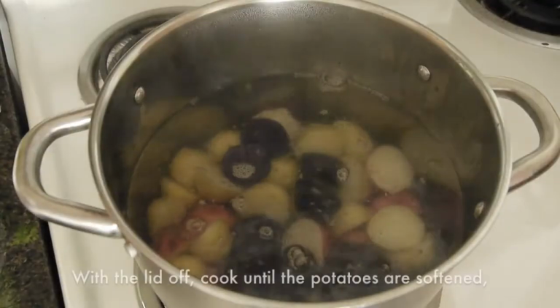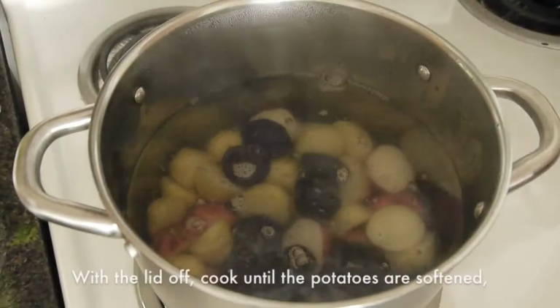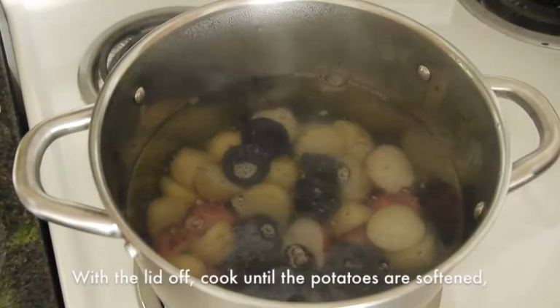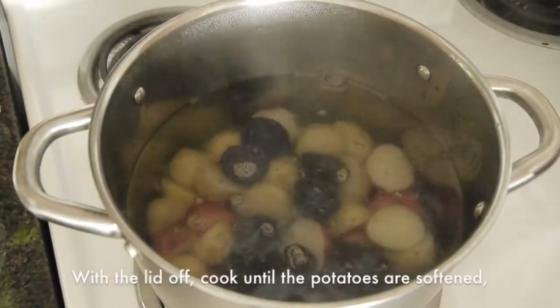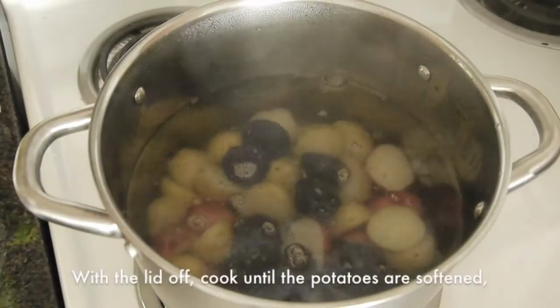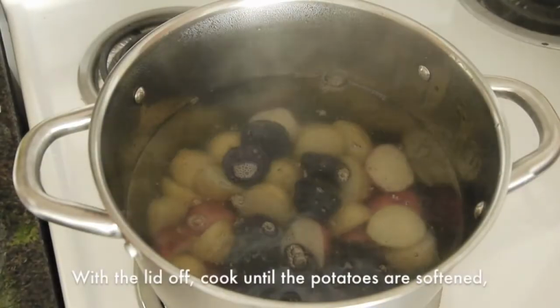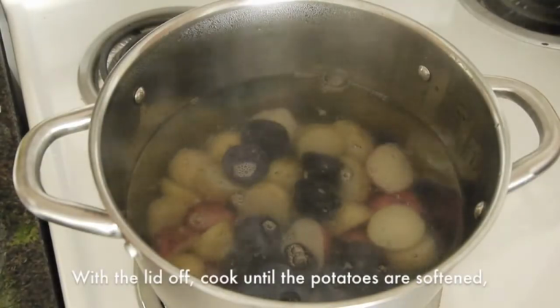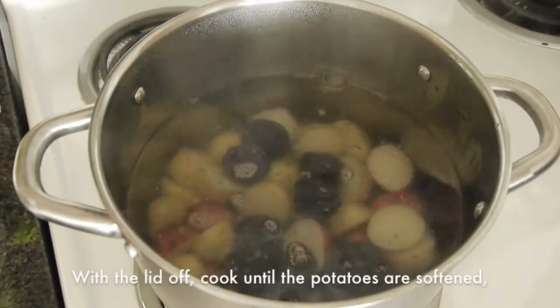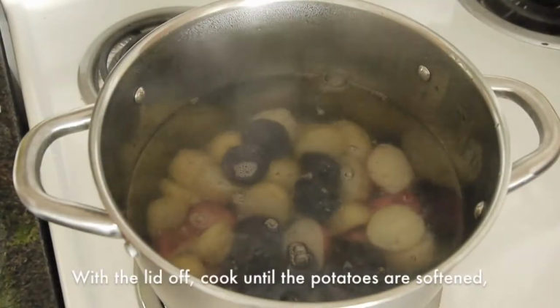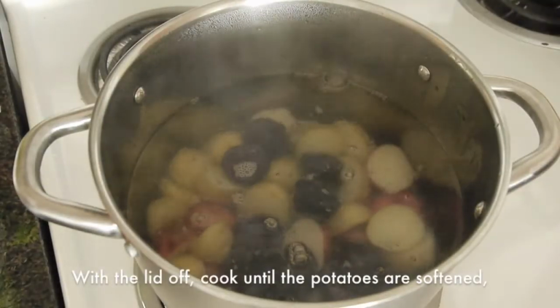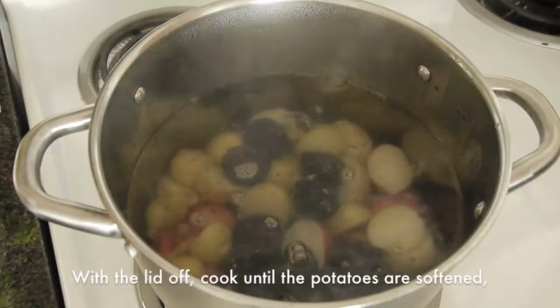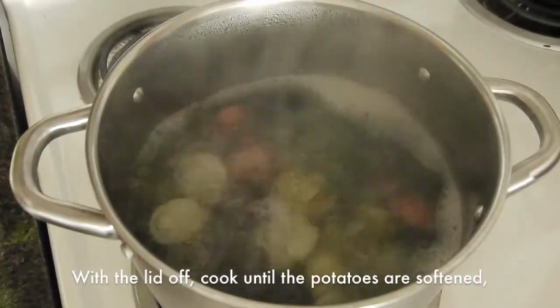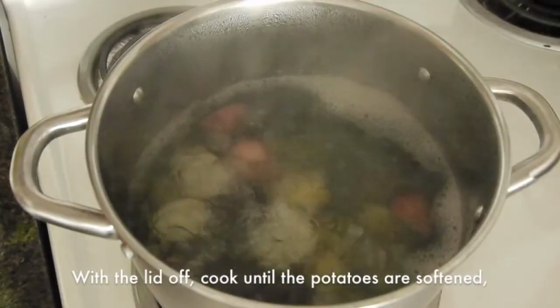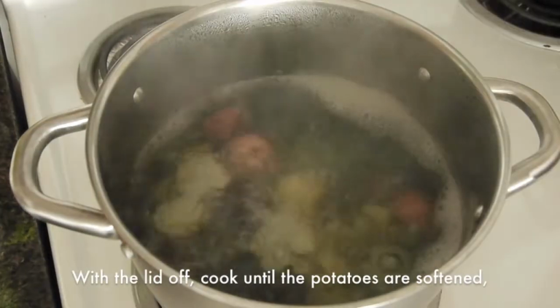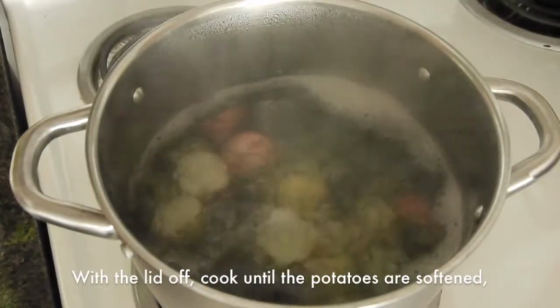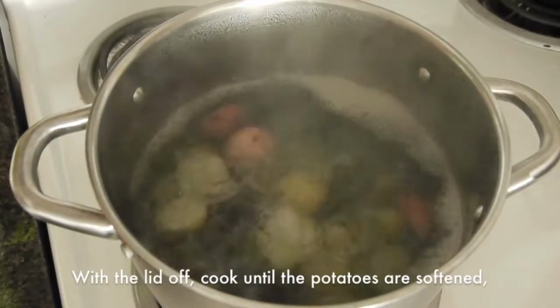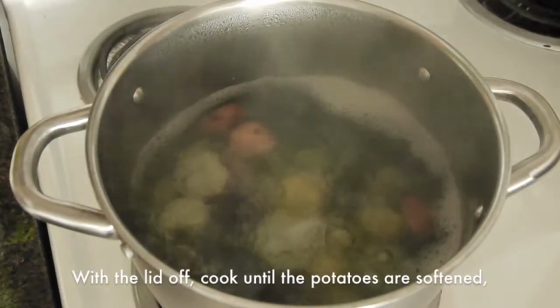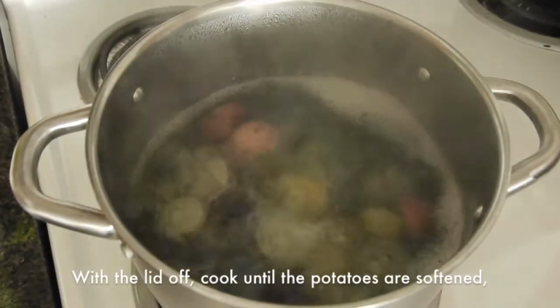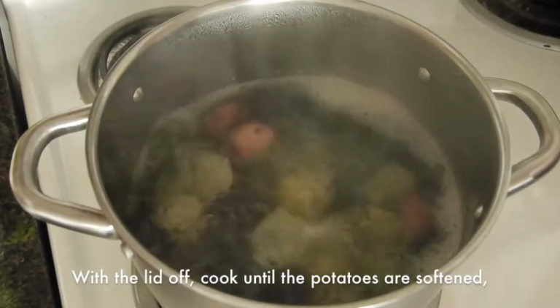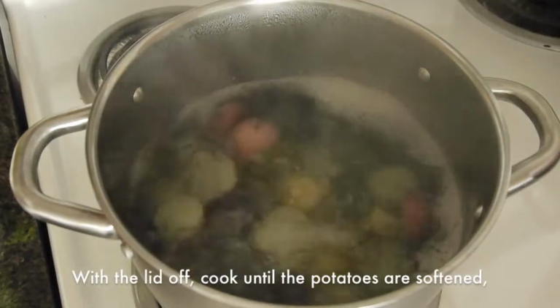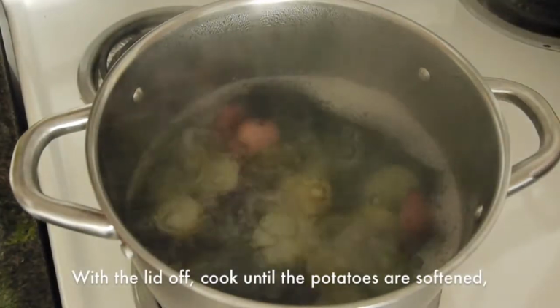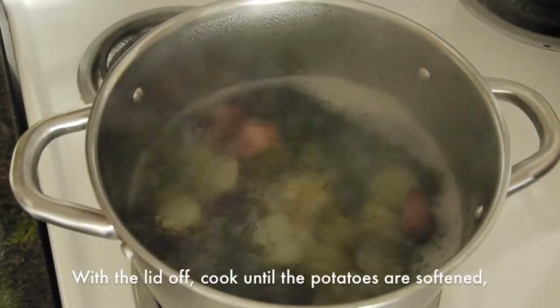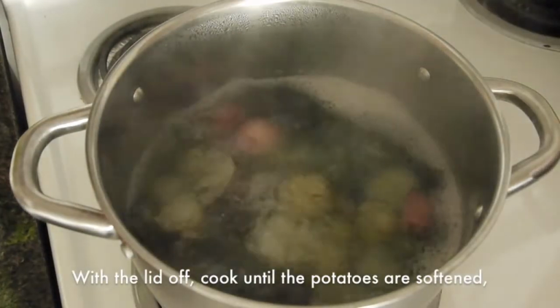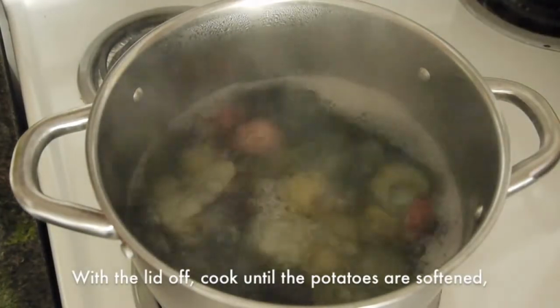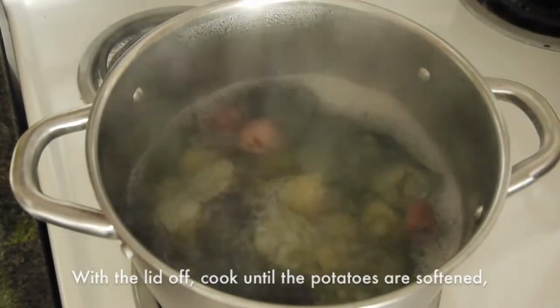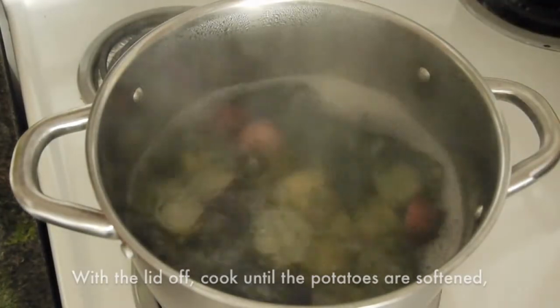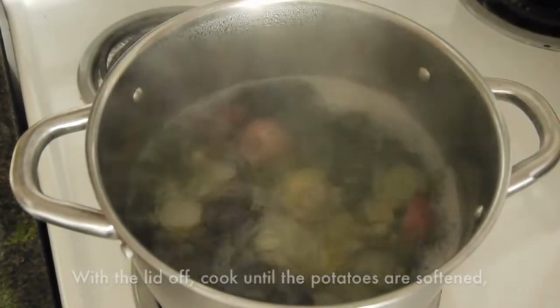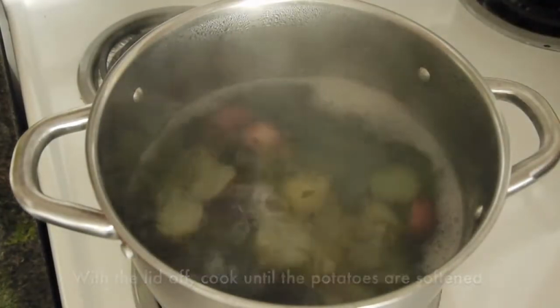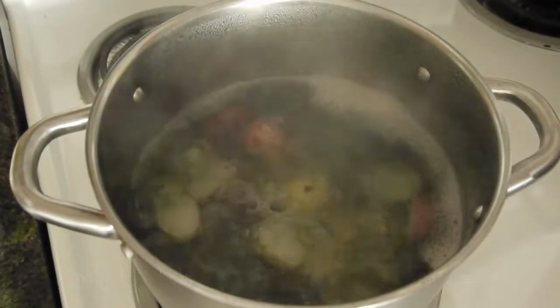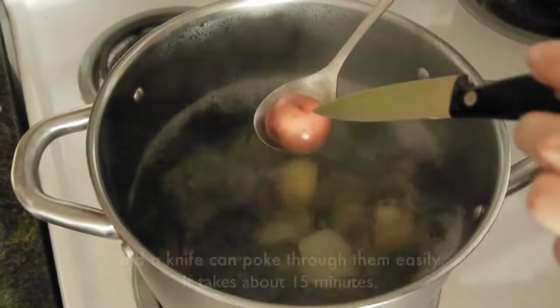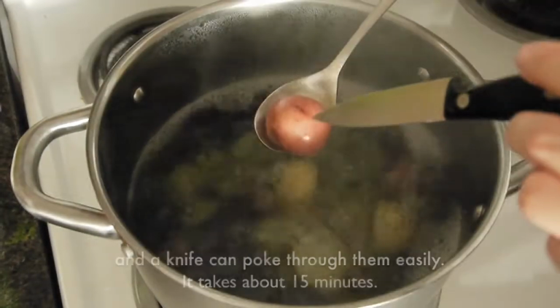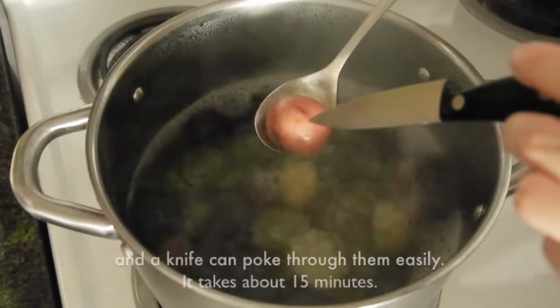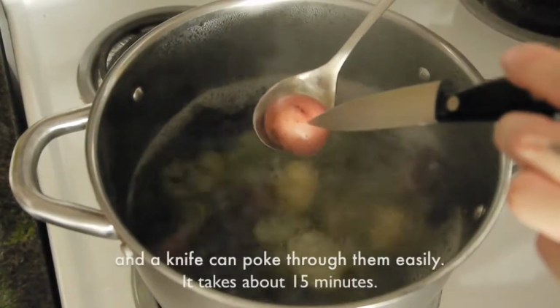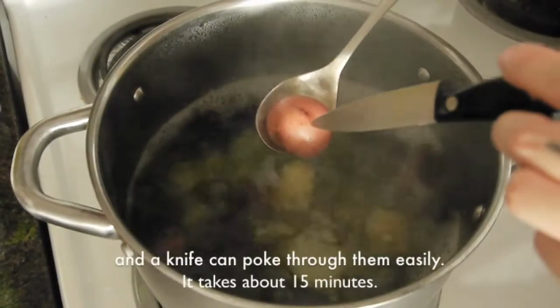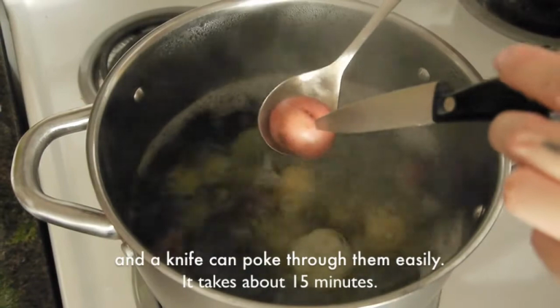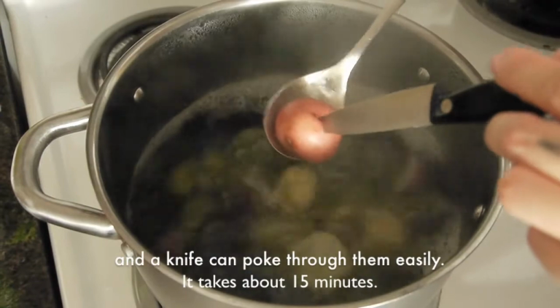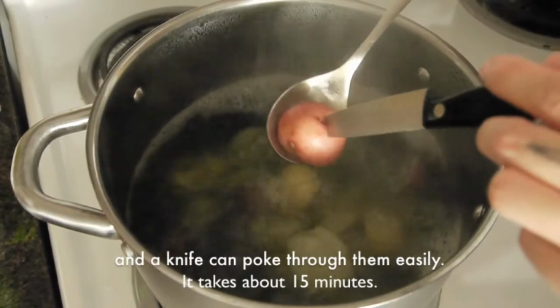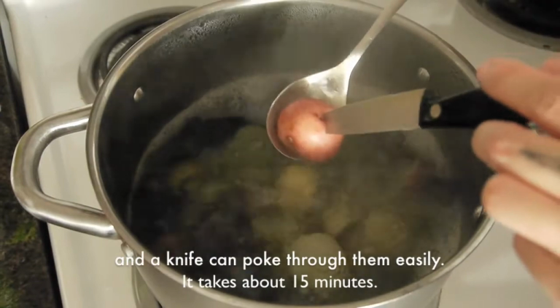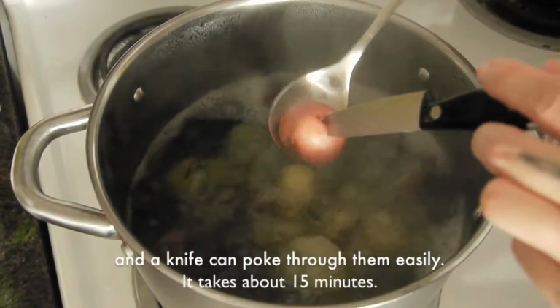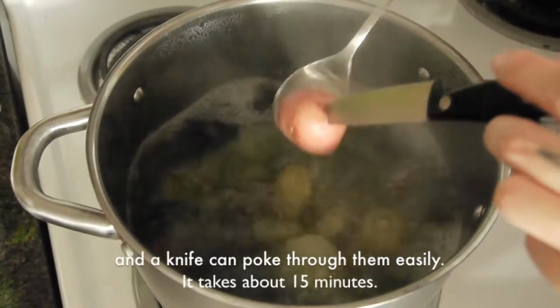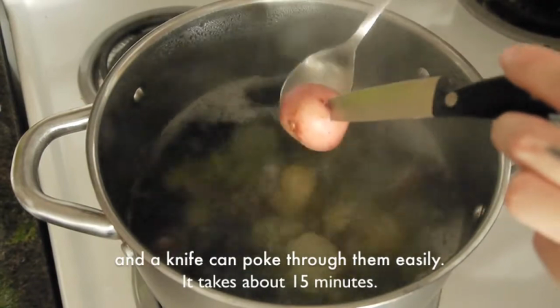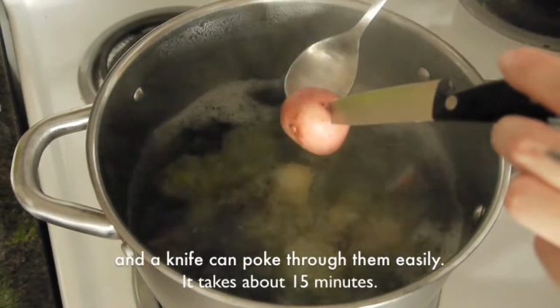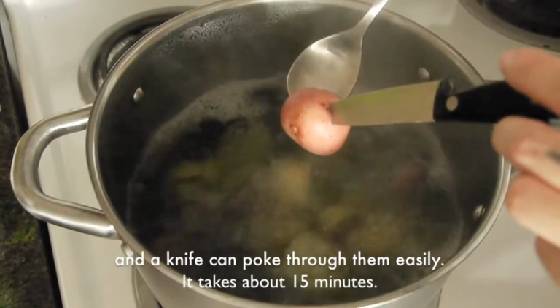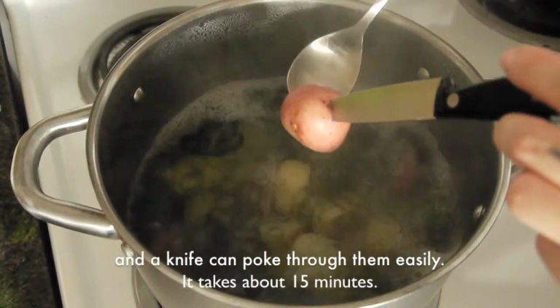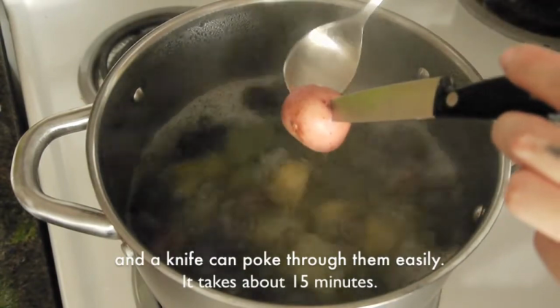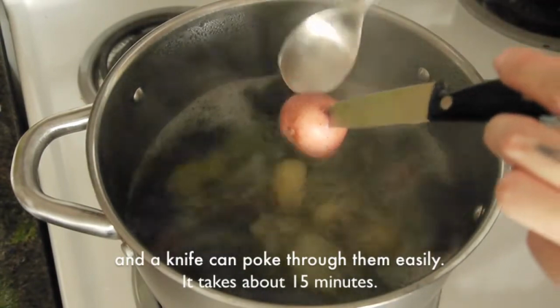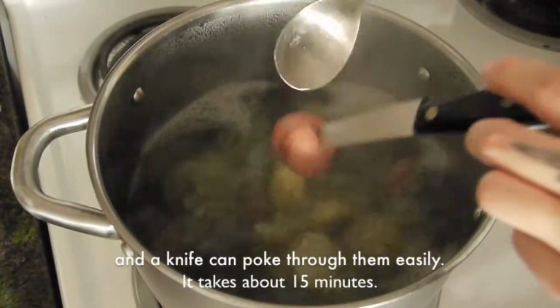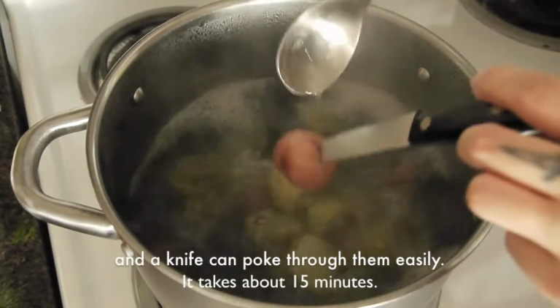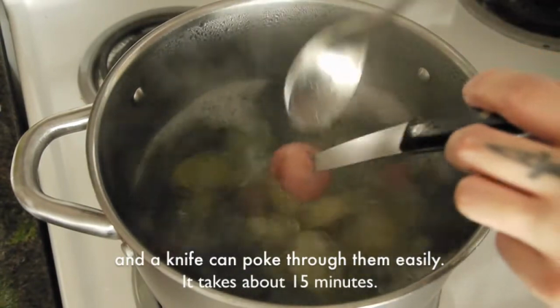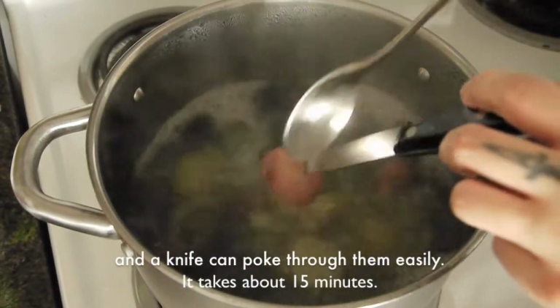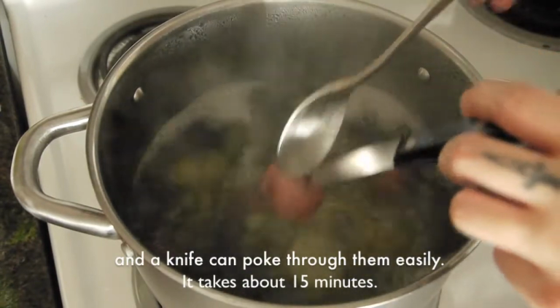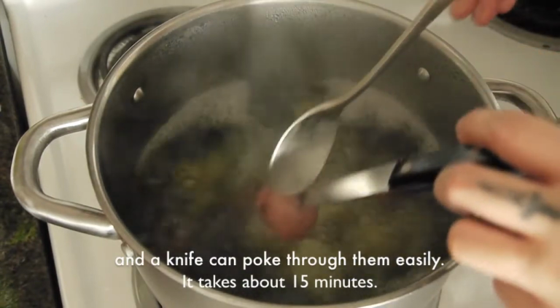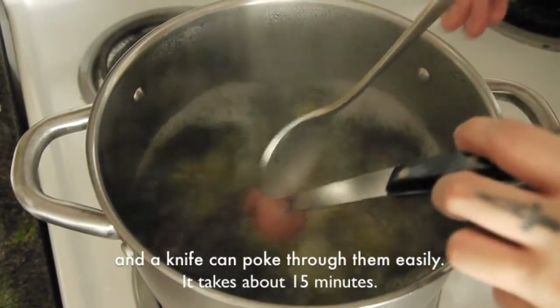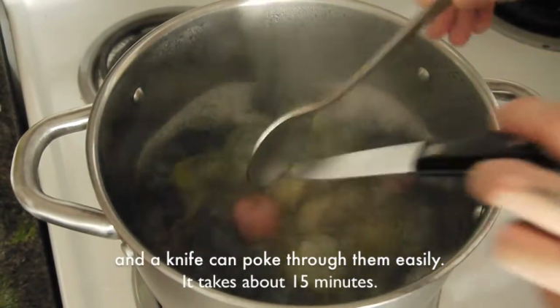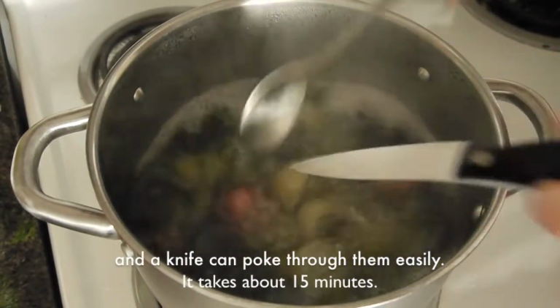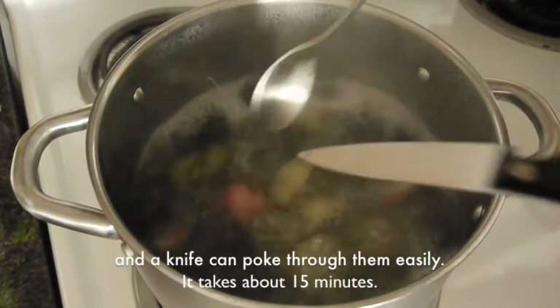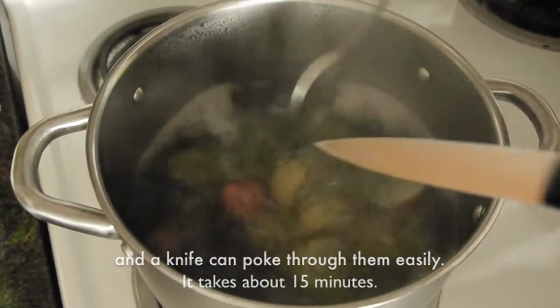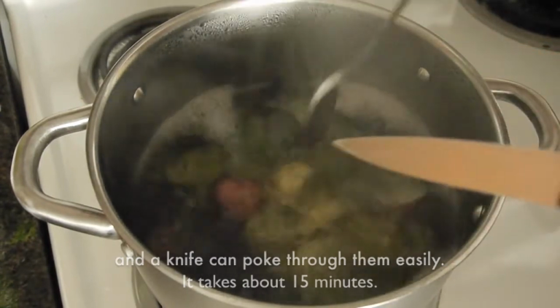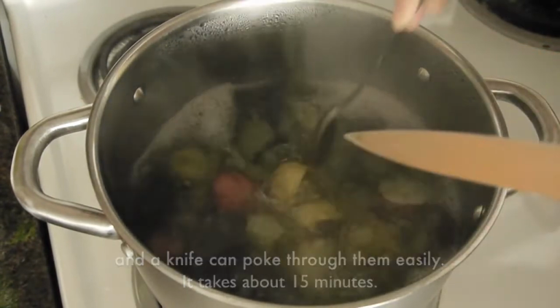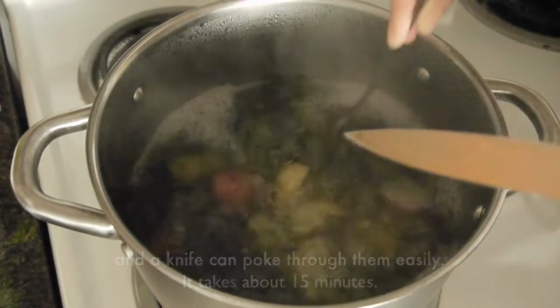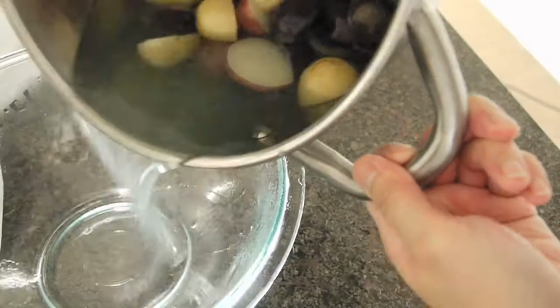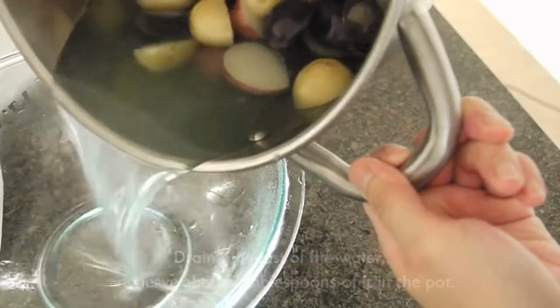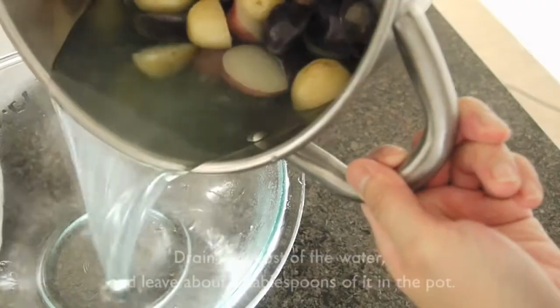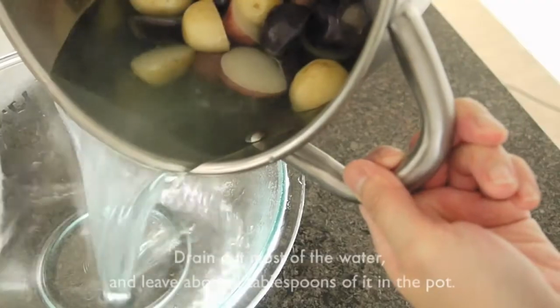With the lid off, cook until the potatoes are softened, or until a knife can poke through them easily. It takes about 15 minutes.